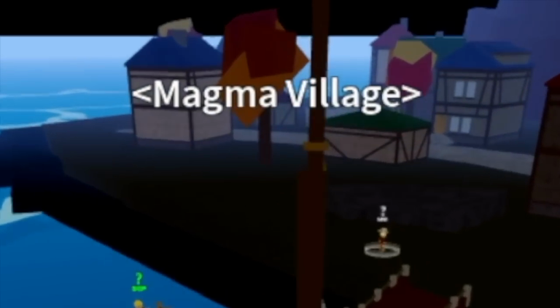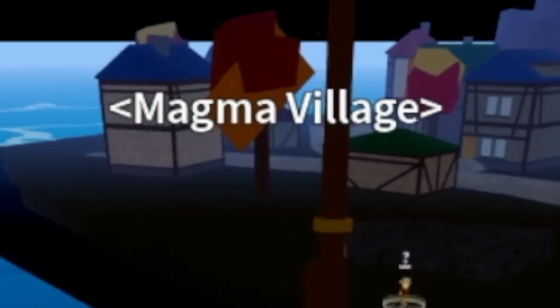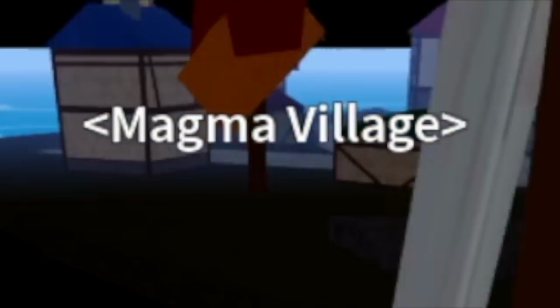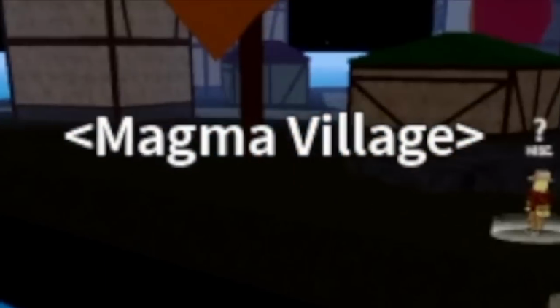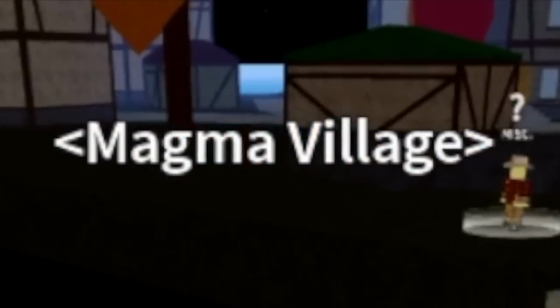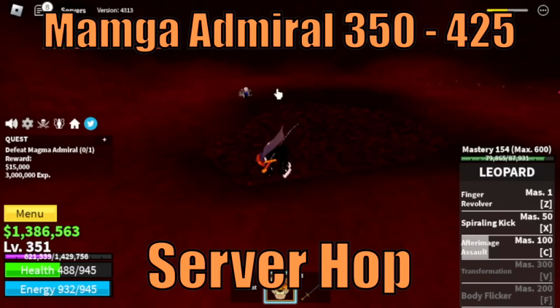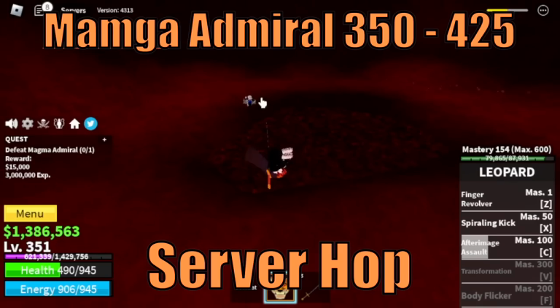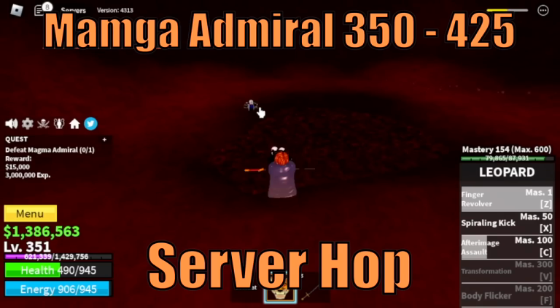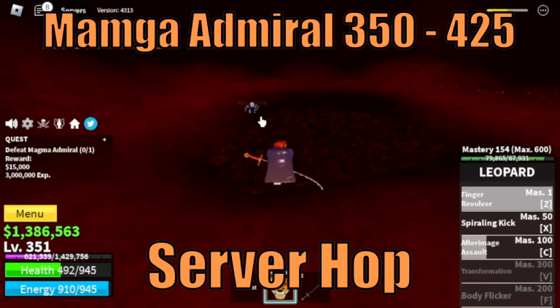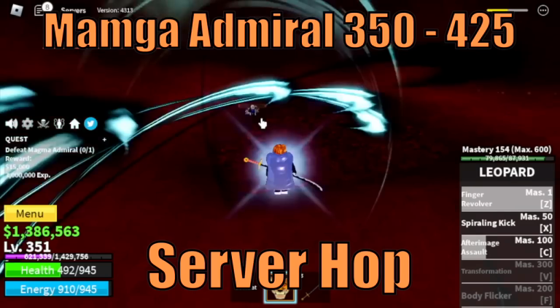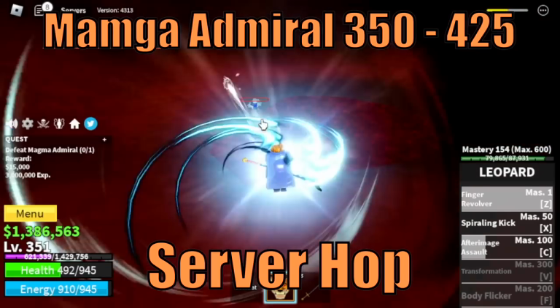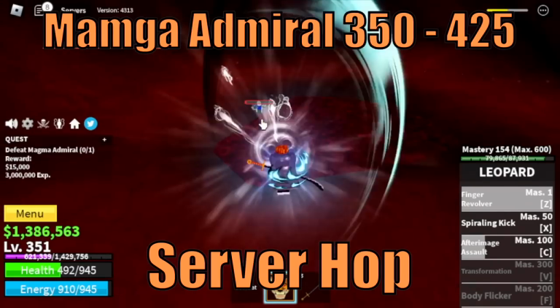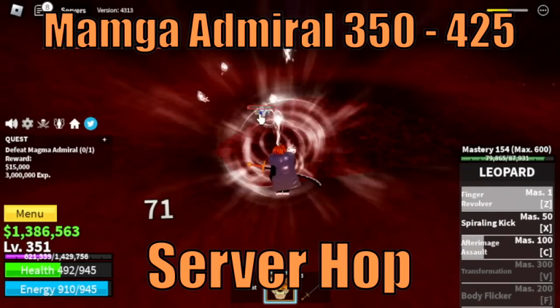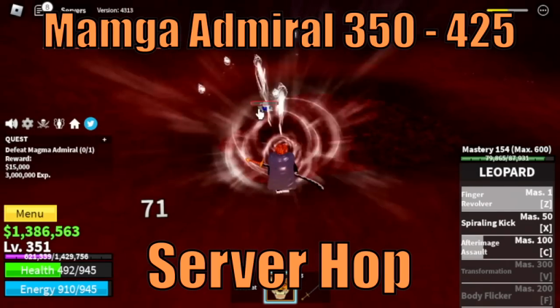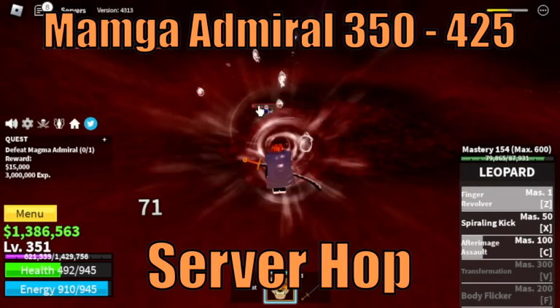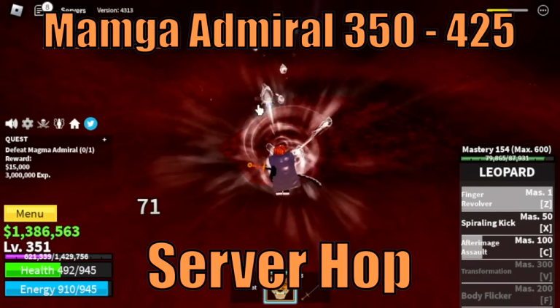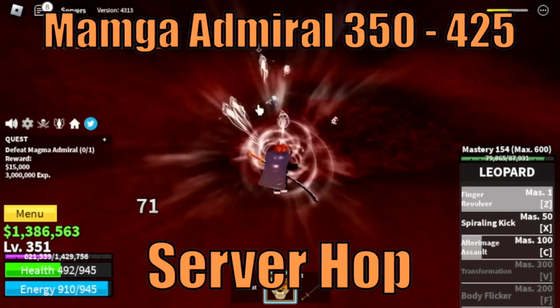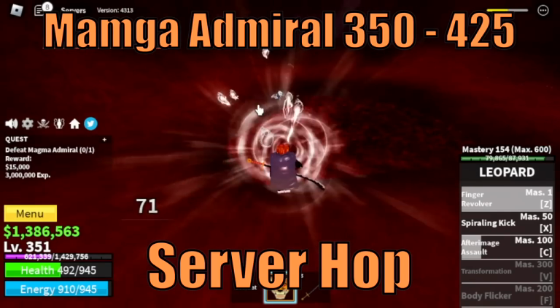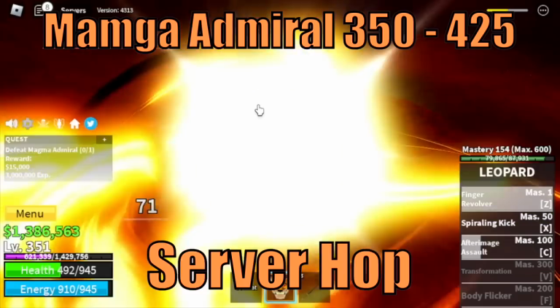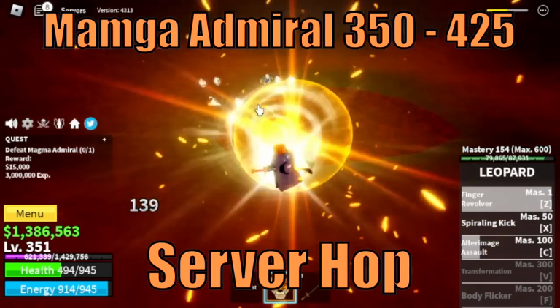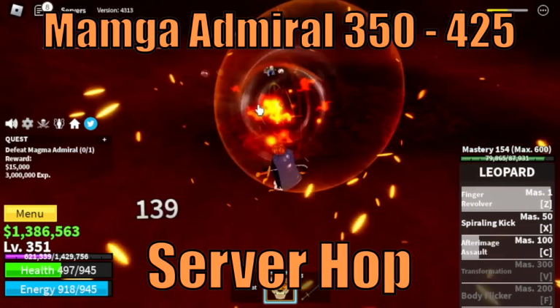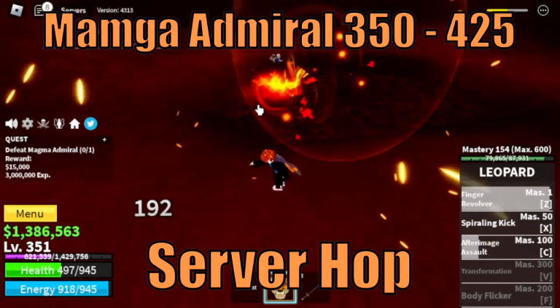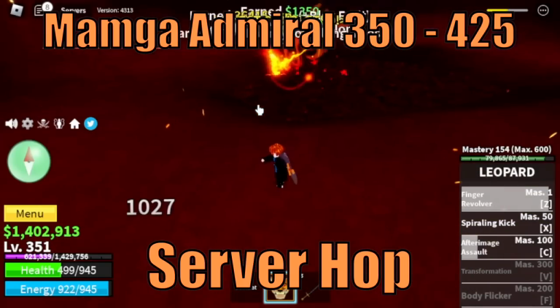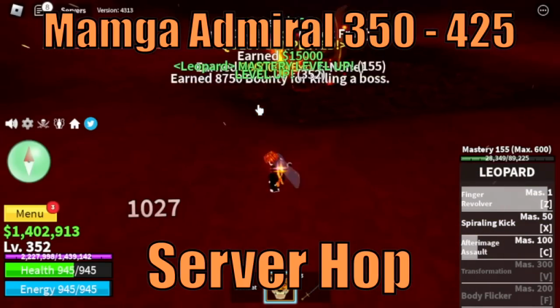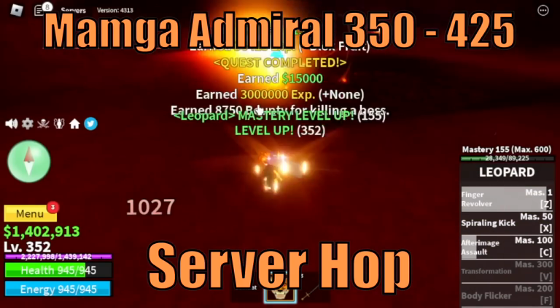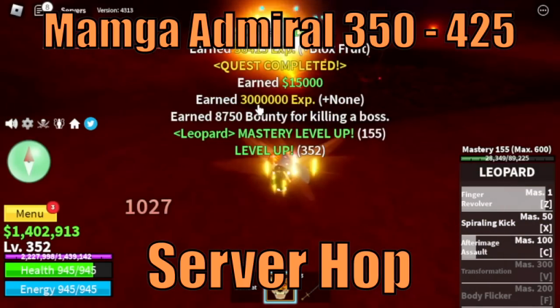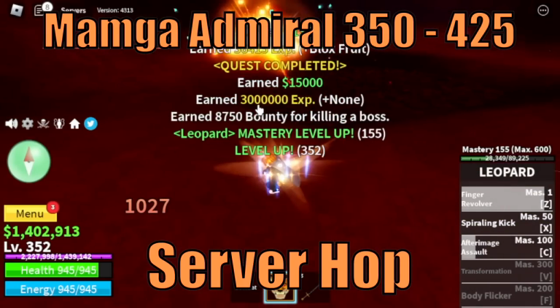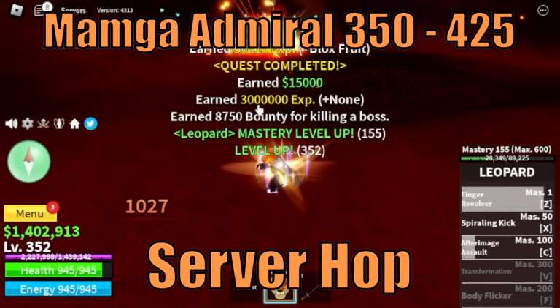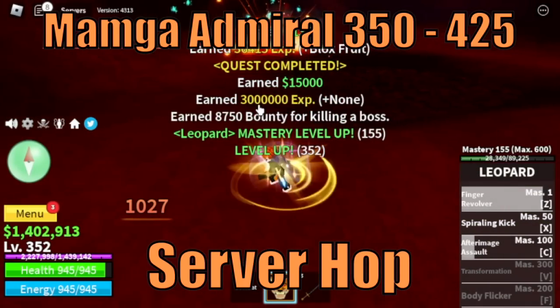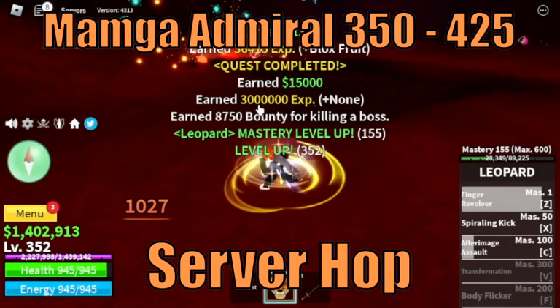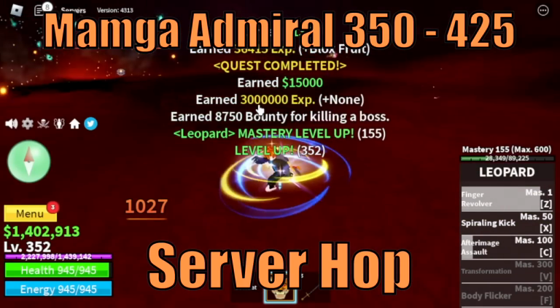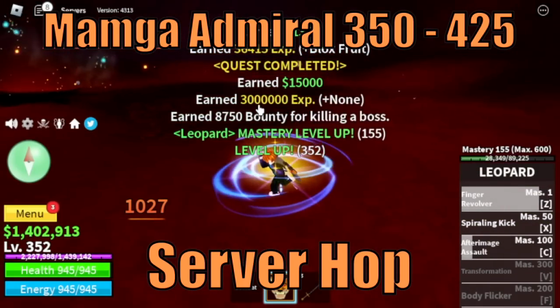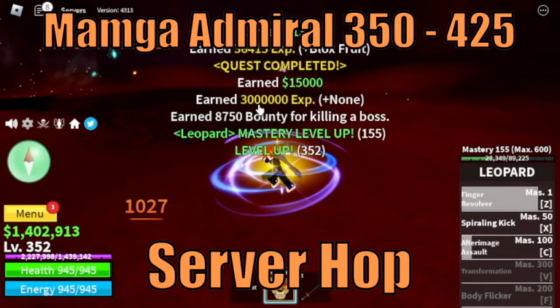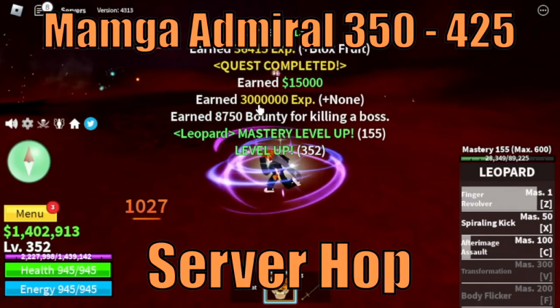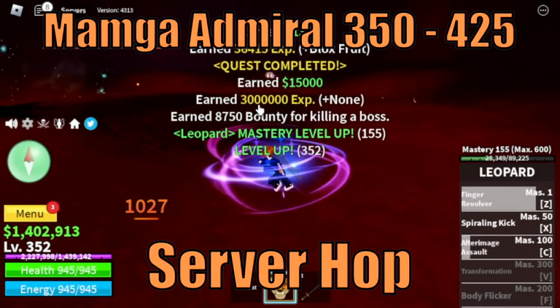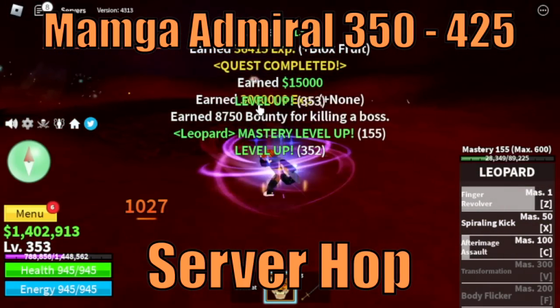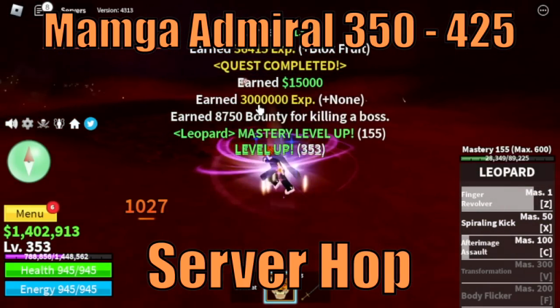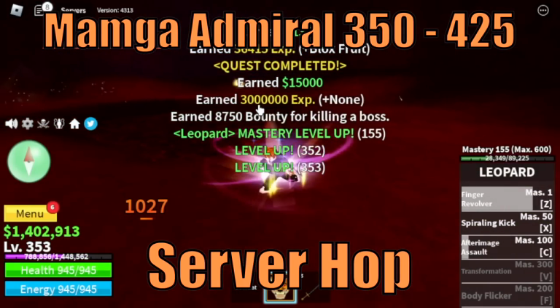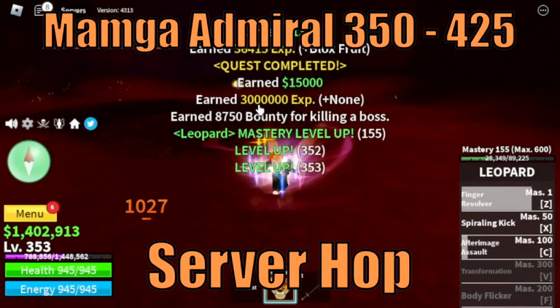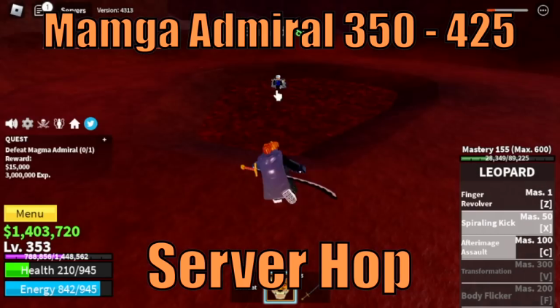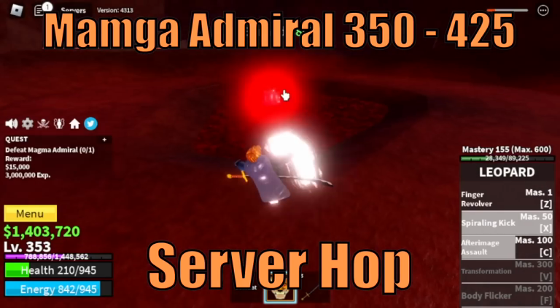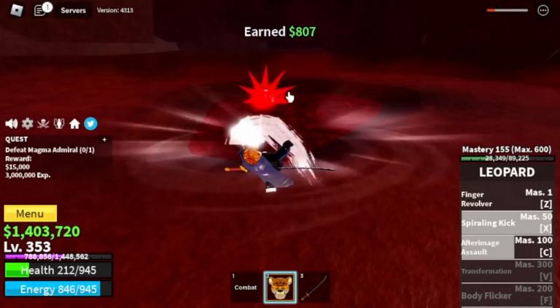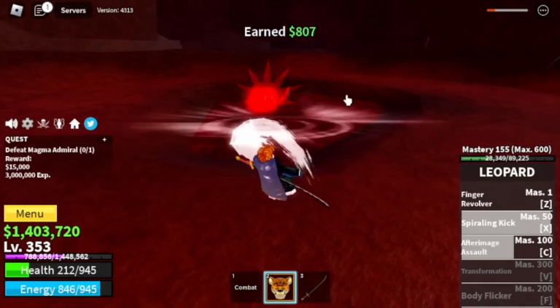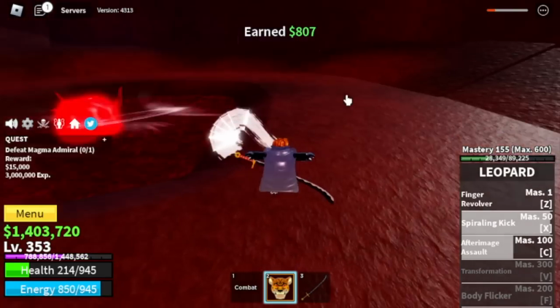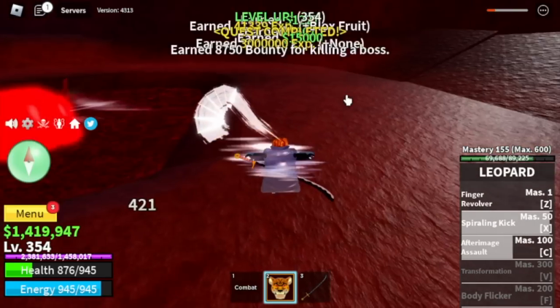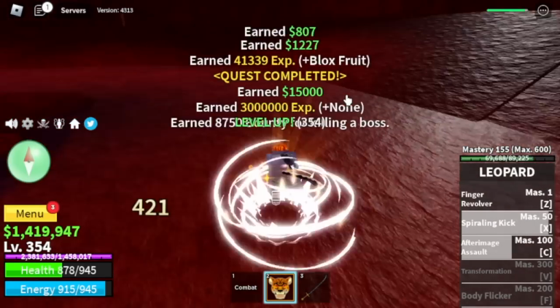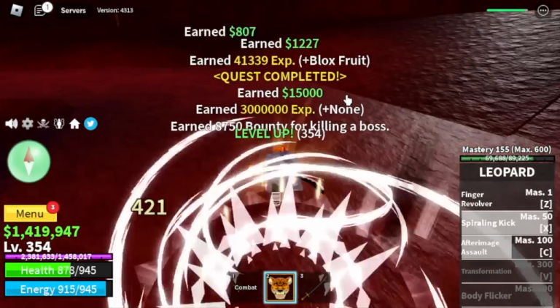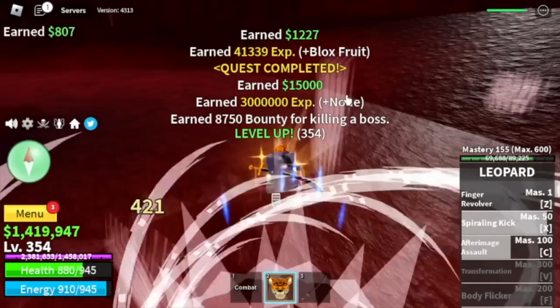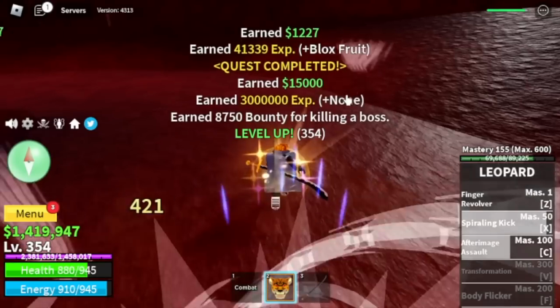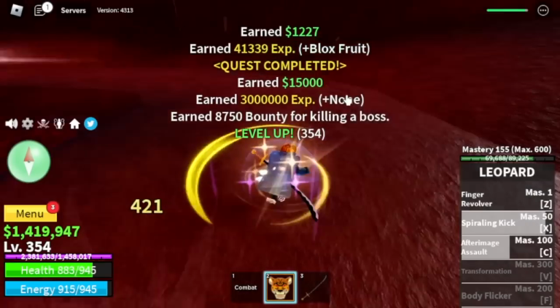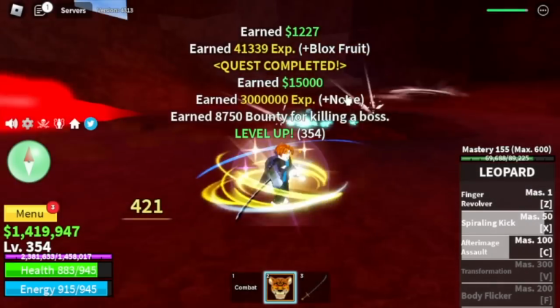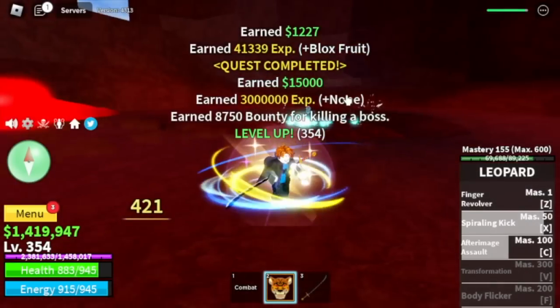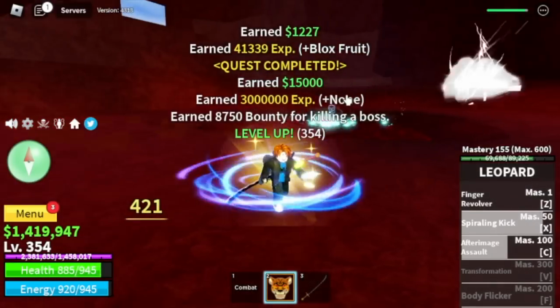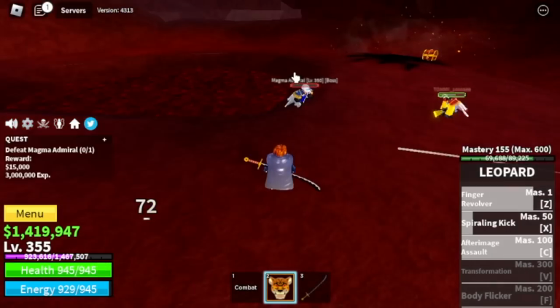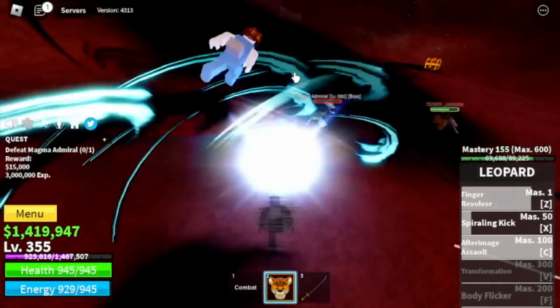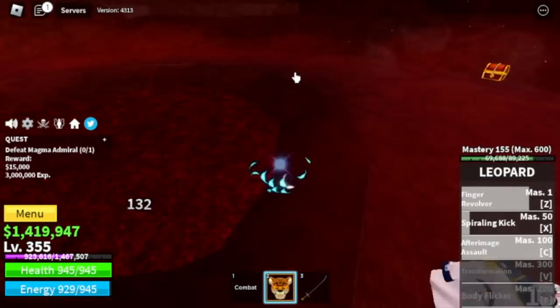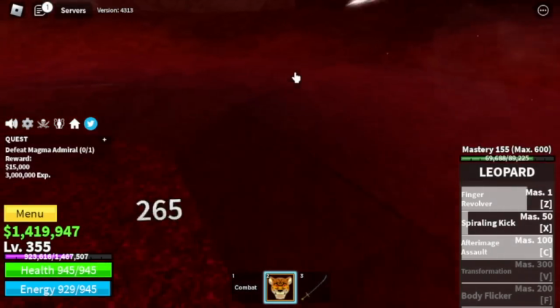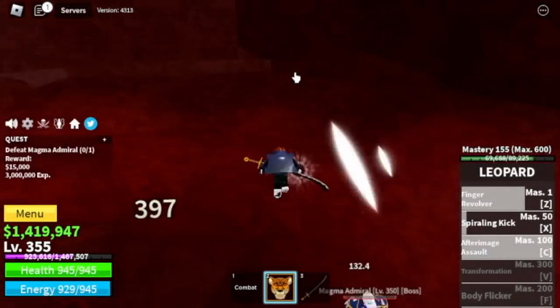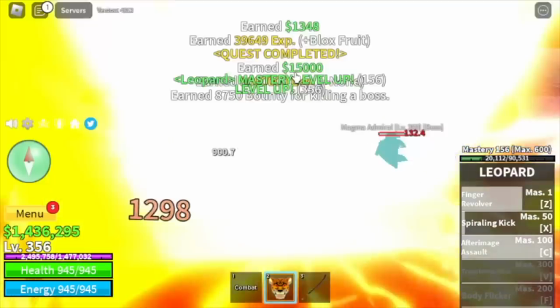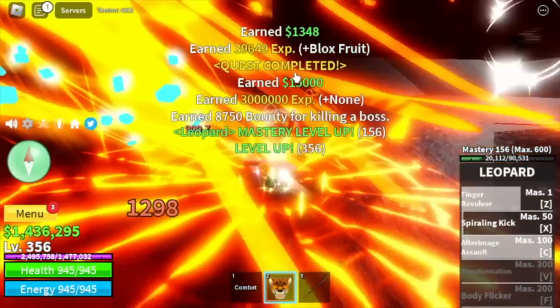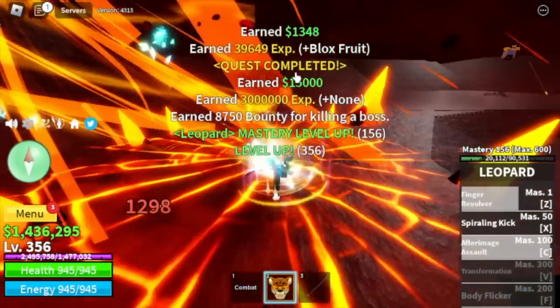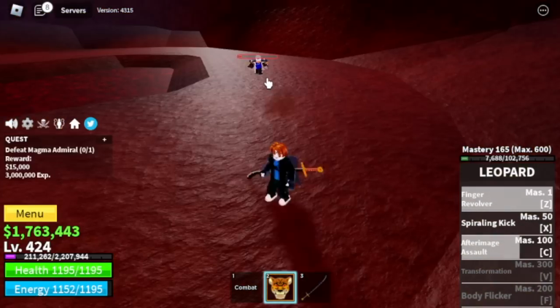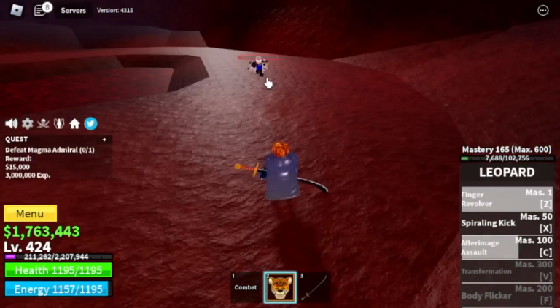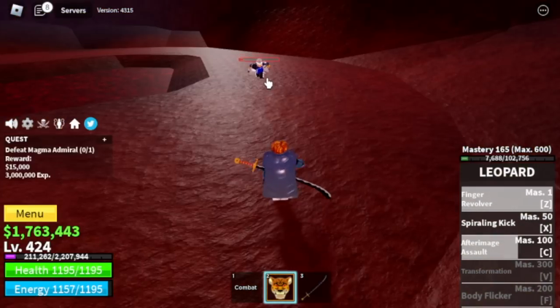Next stop, Magma Village. Target is the Magma Admiral. Do server hop. Target level is 425.